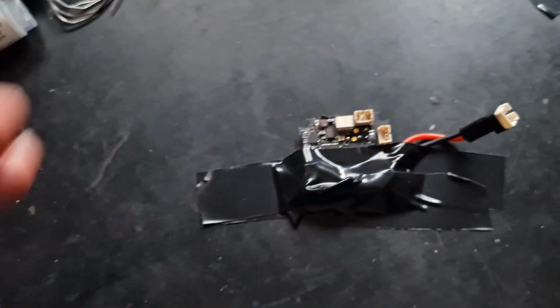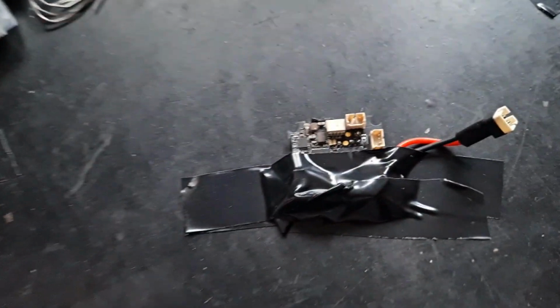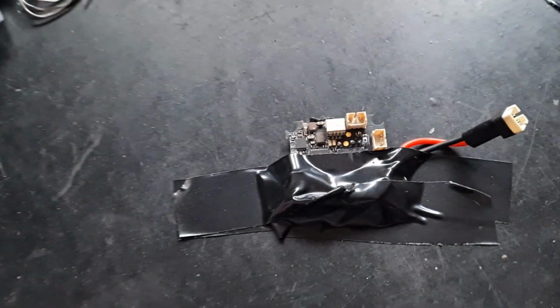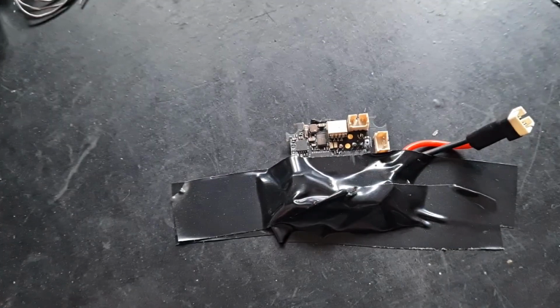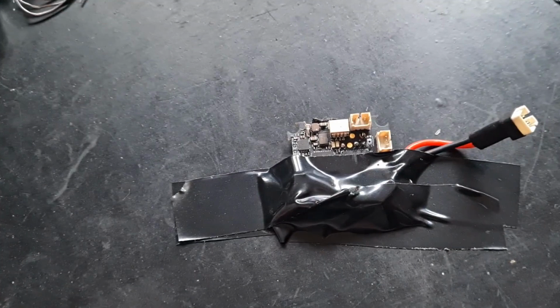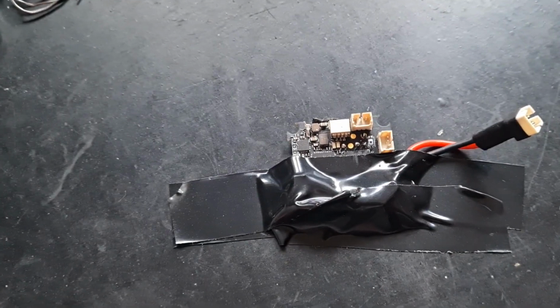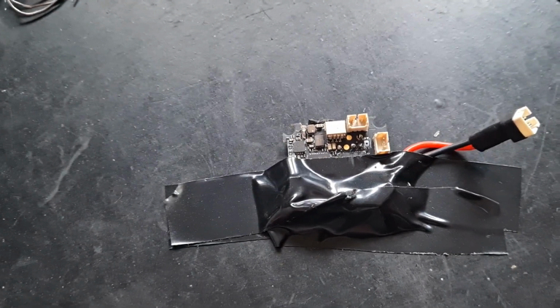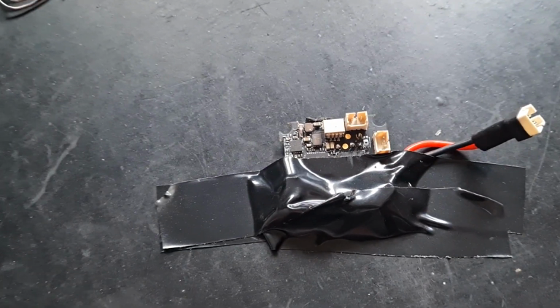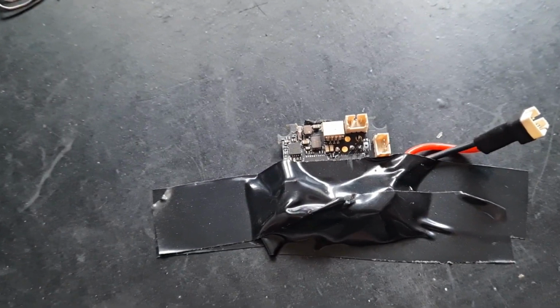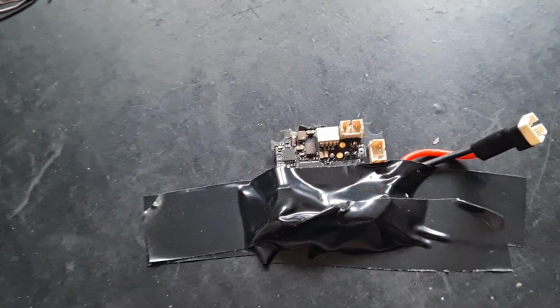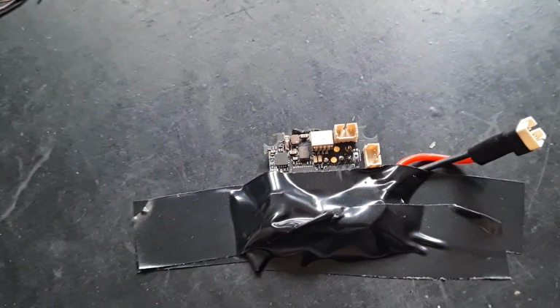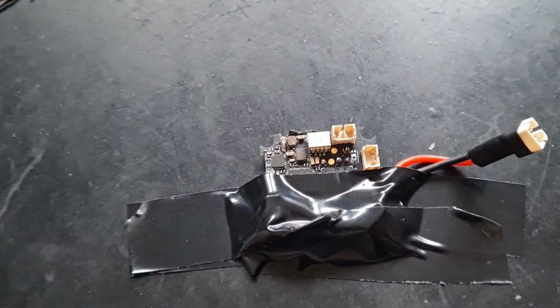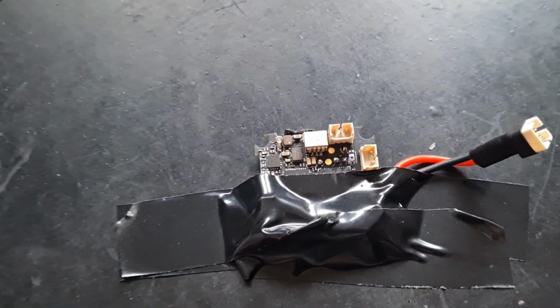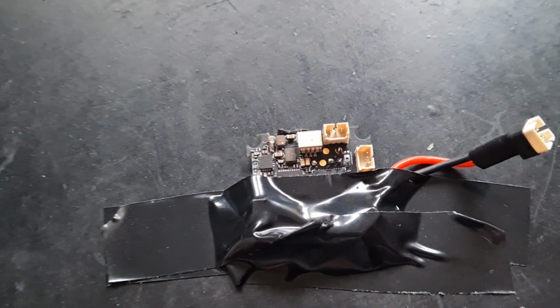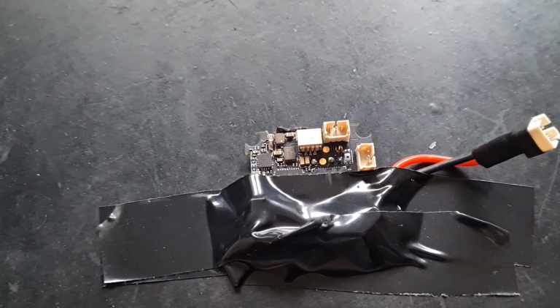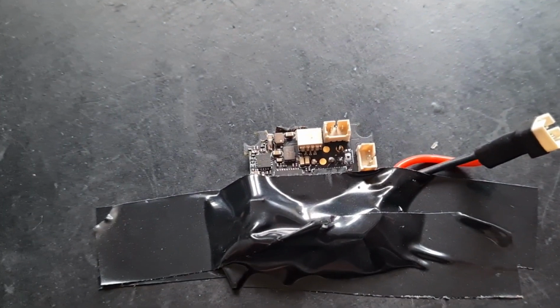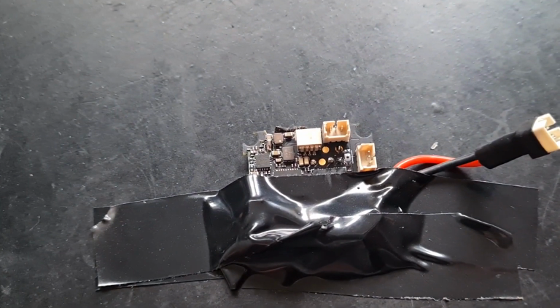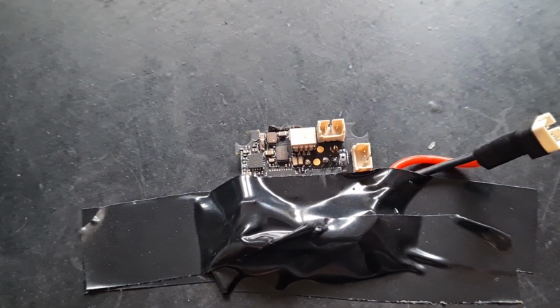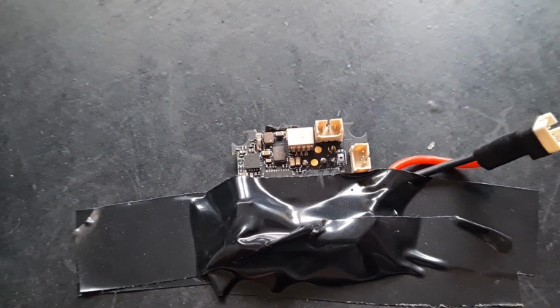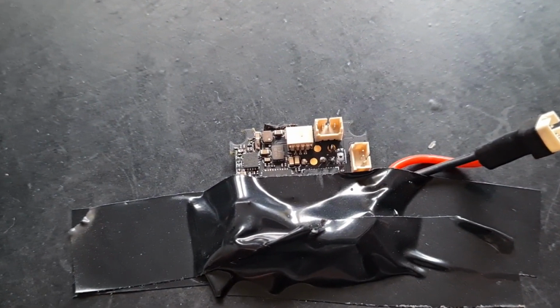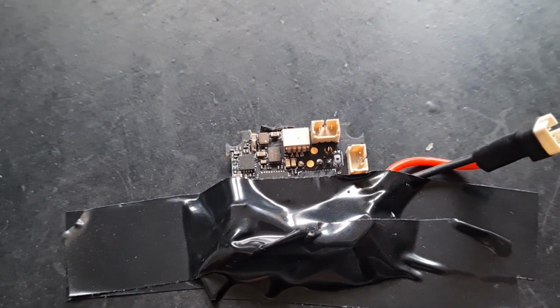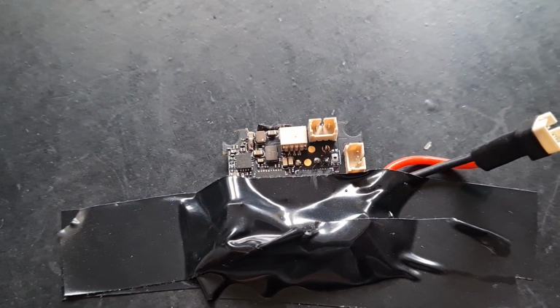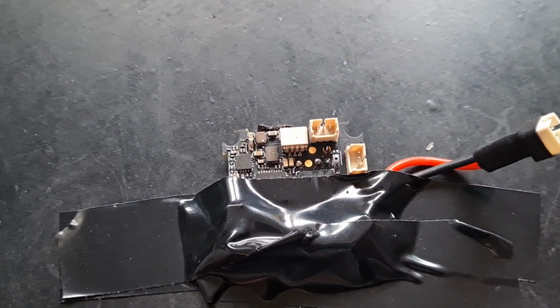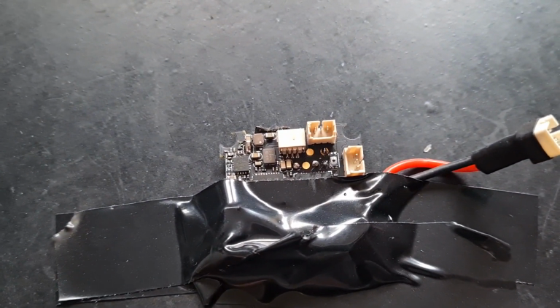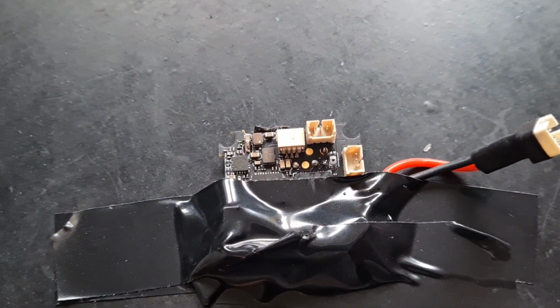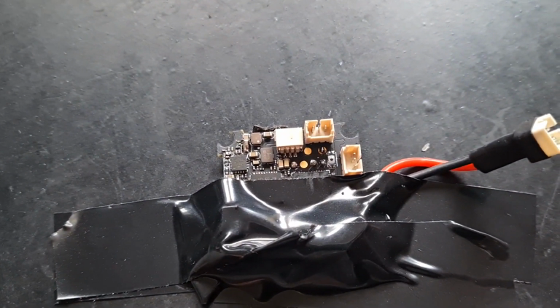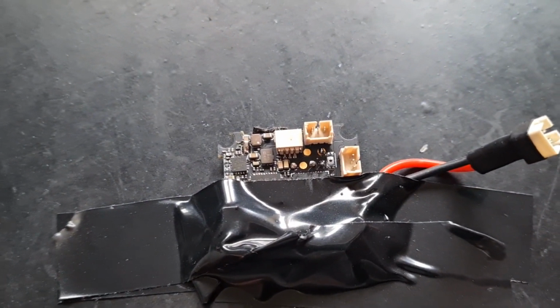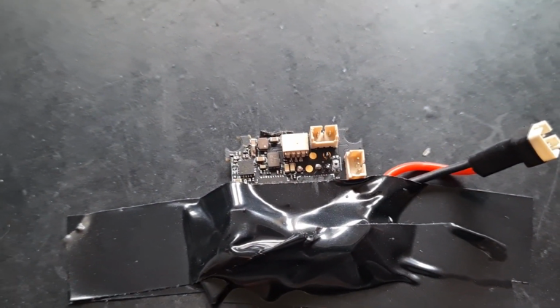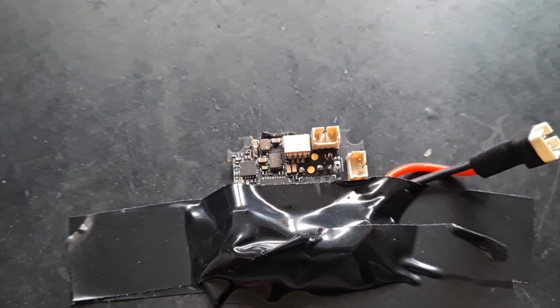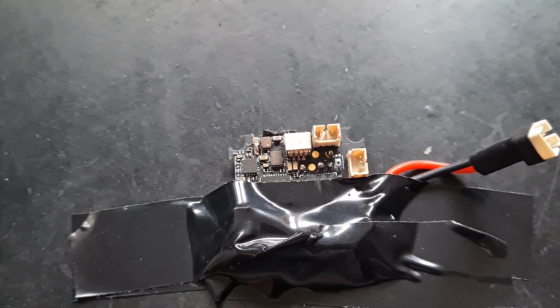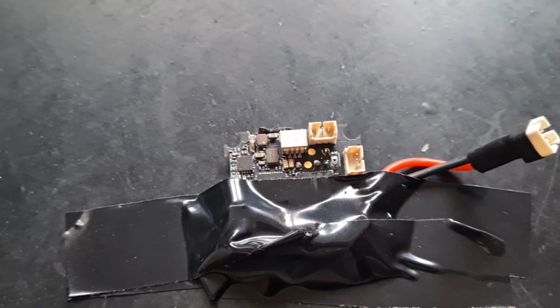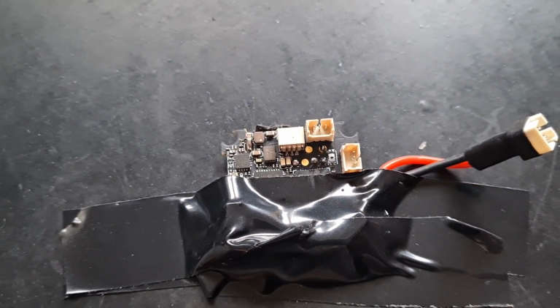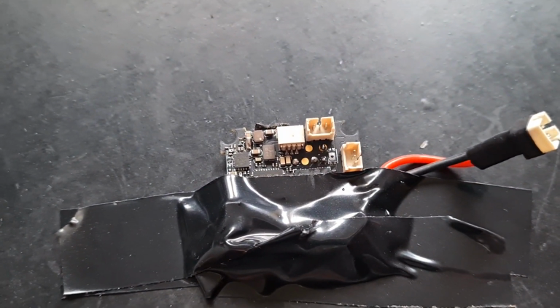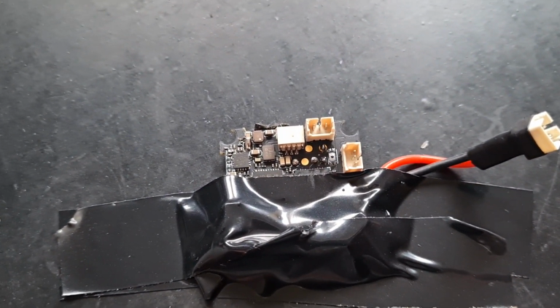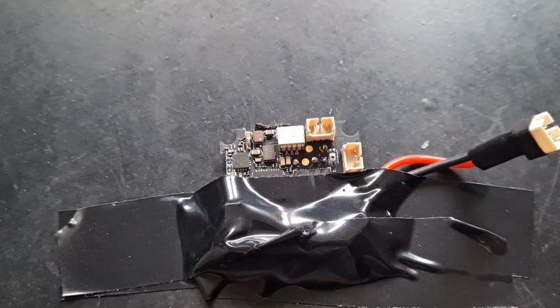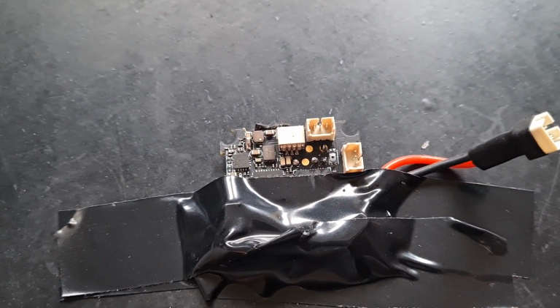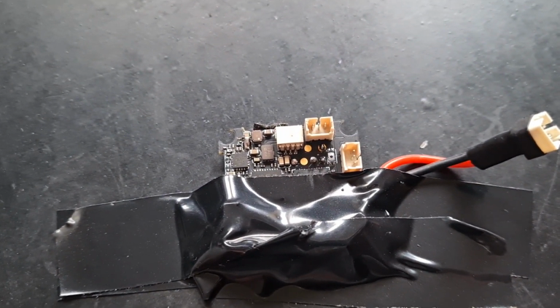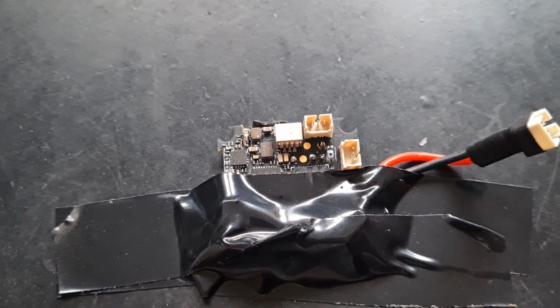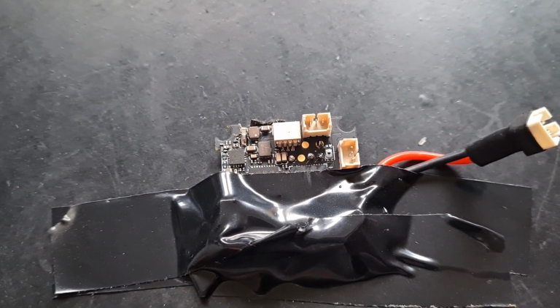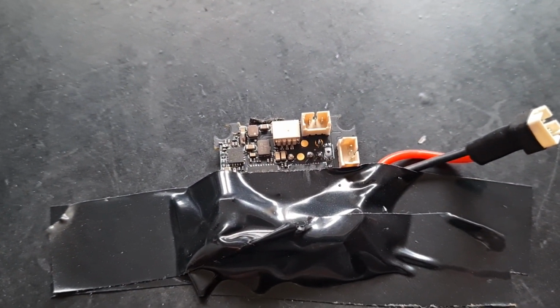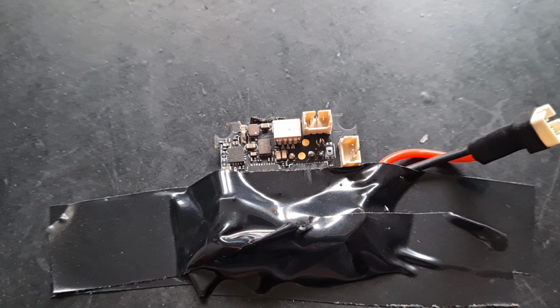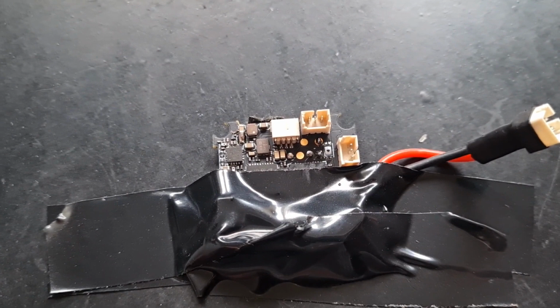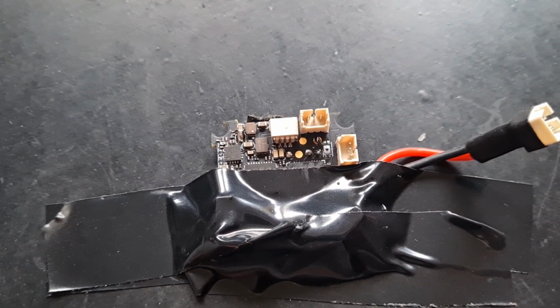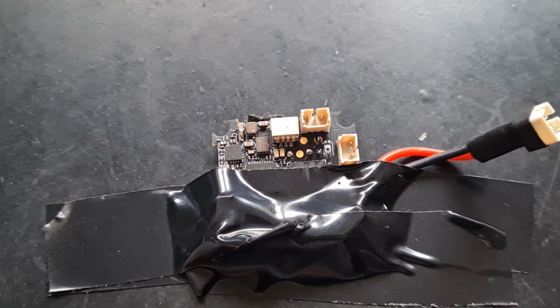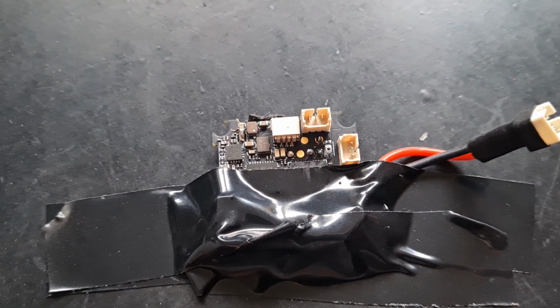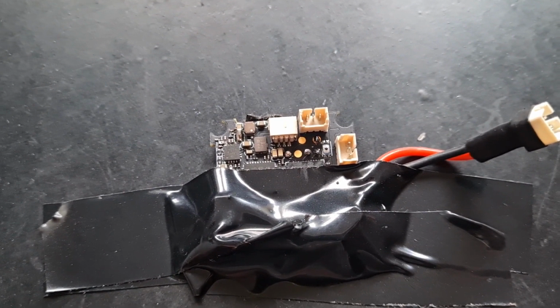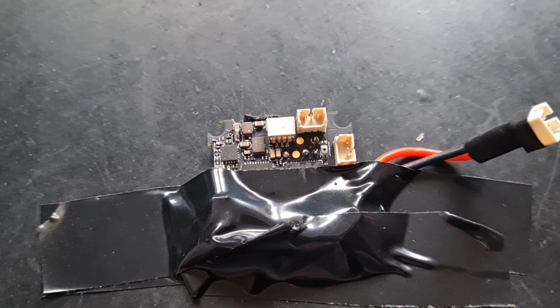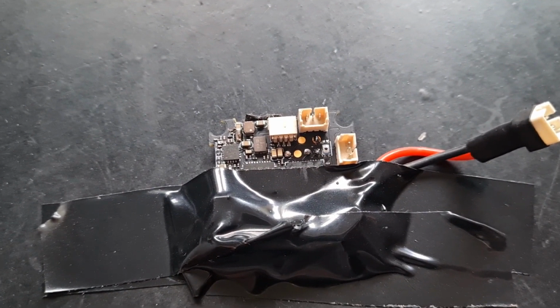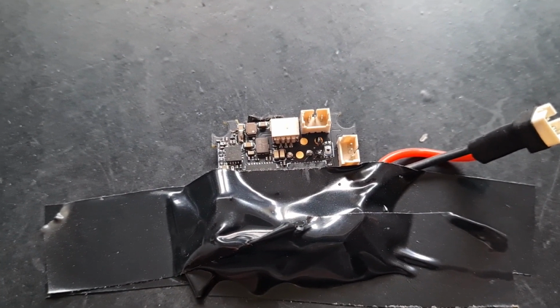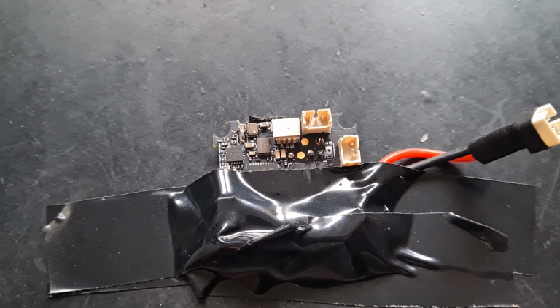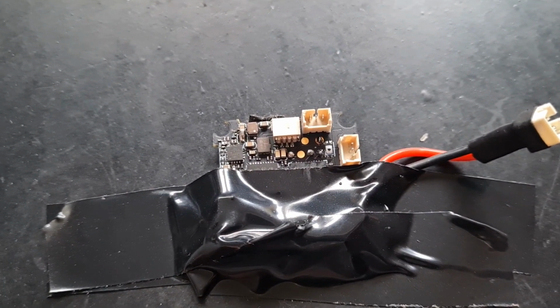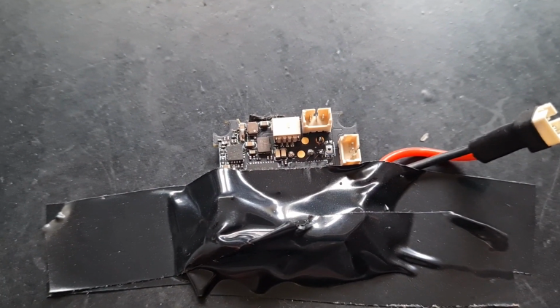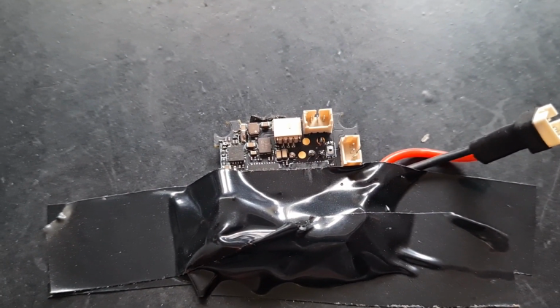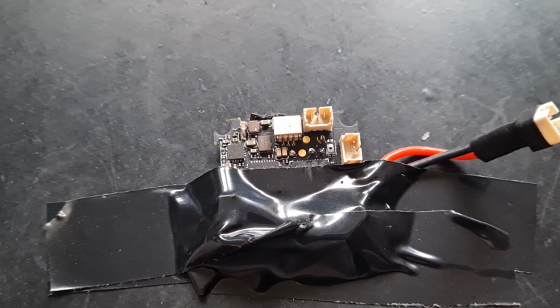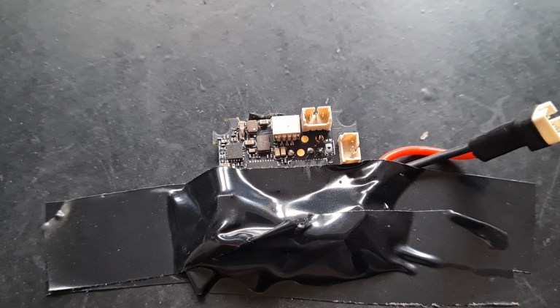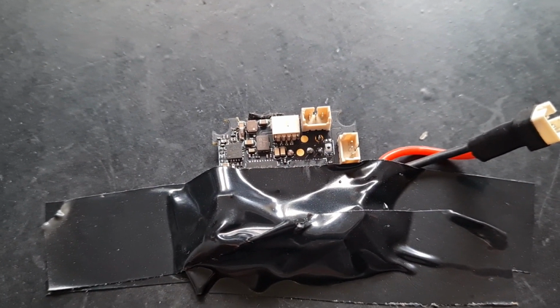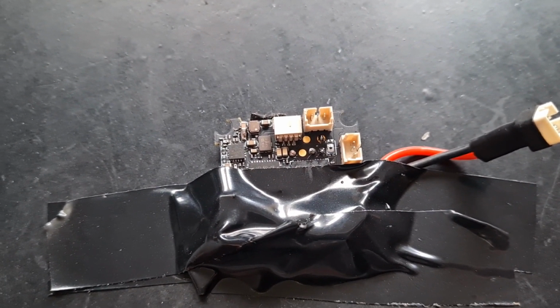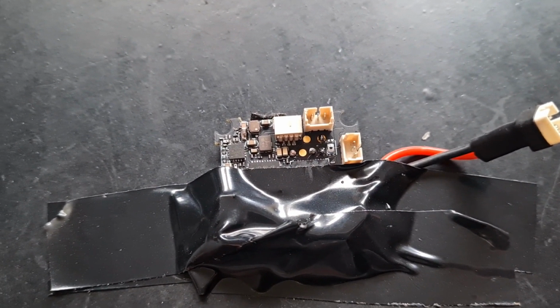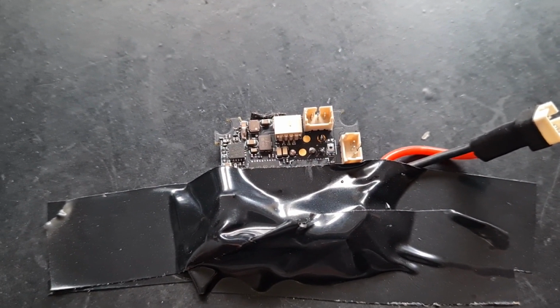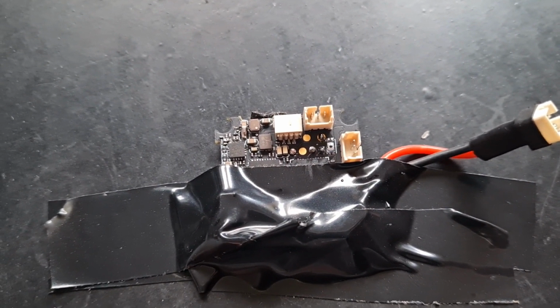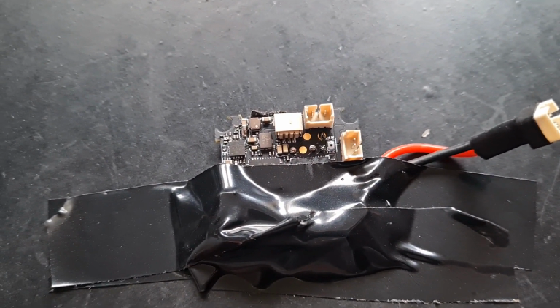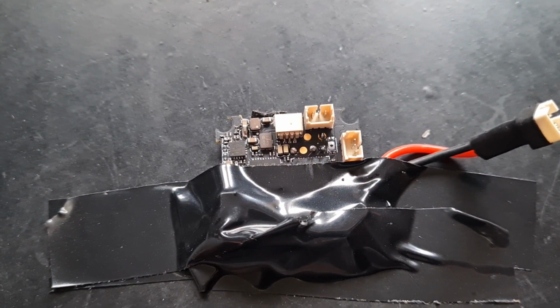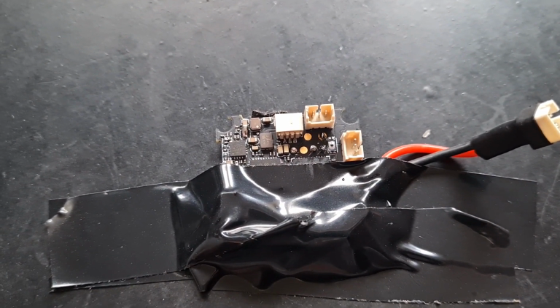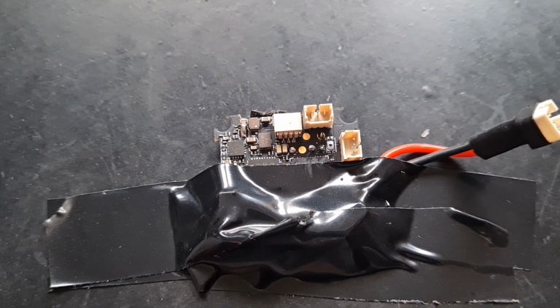Shout out to Aaron Sciotti for recommending one of those loupes — they're an absolute godsend. Okay, next we're going to solder on the wires.